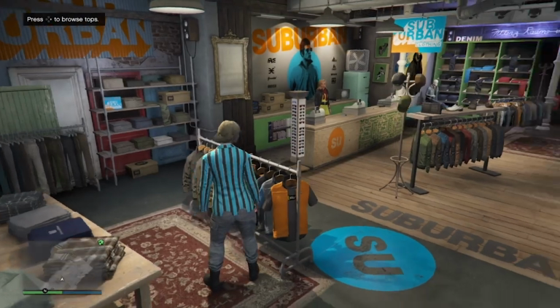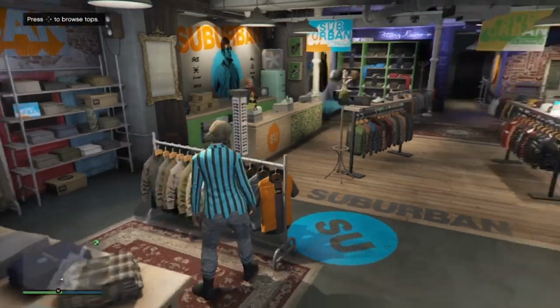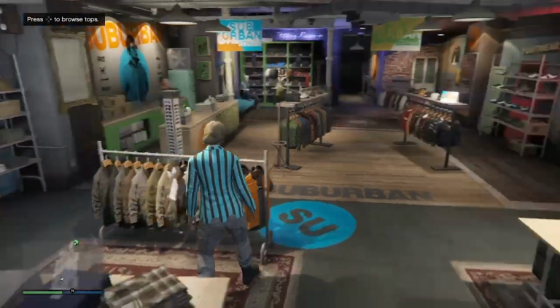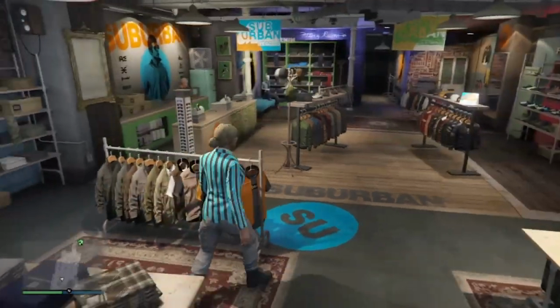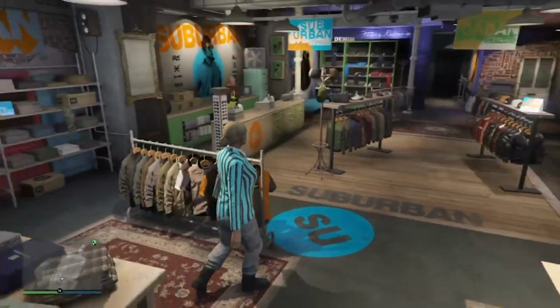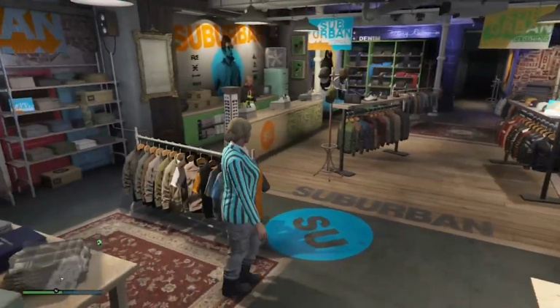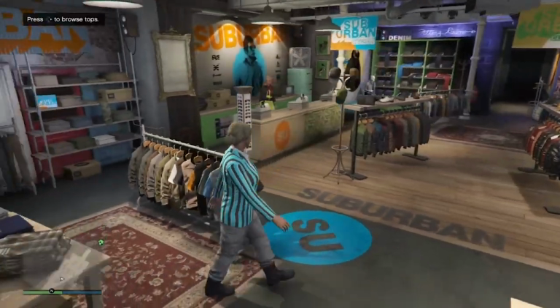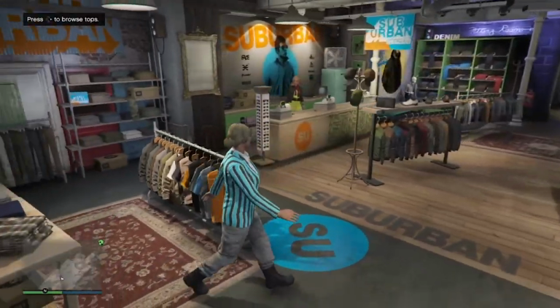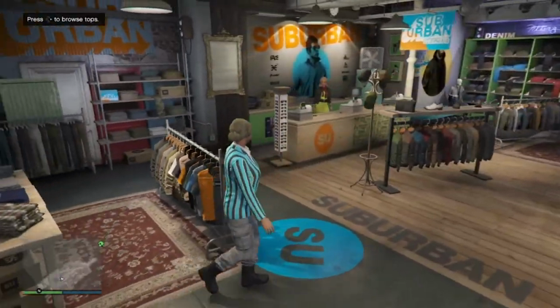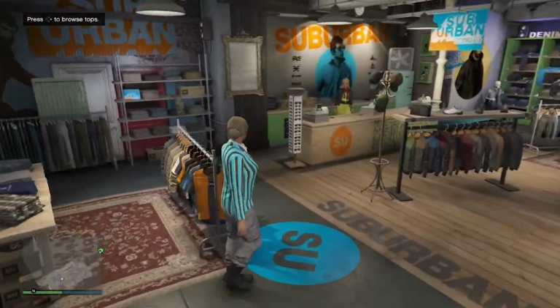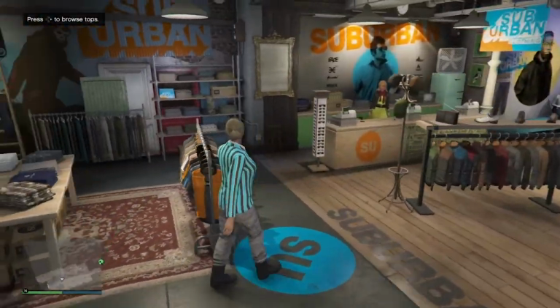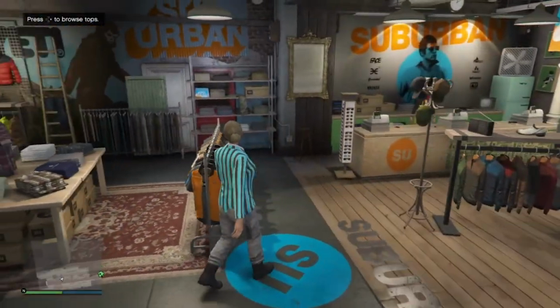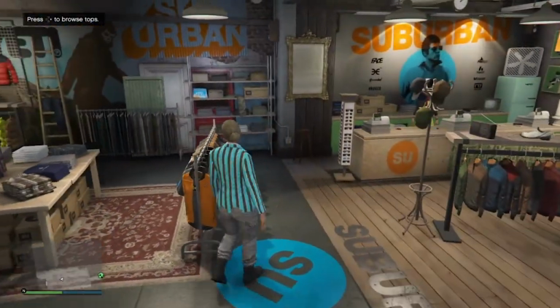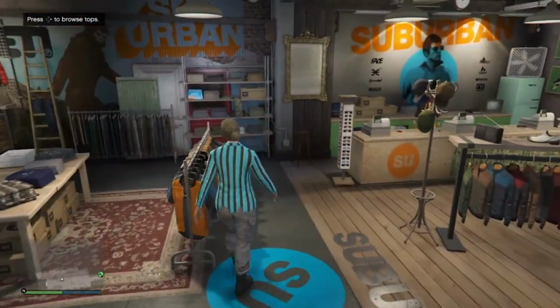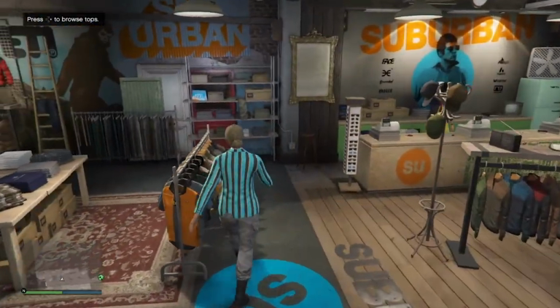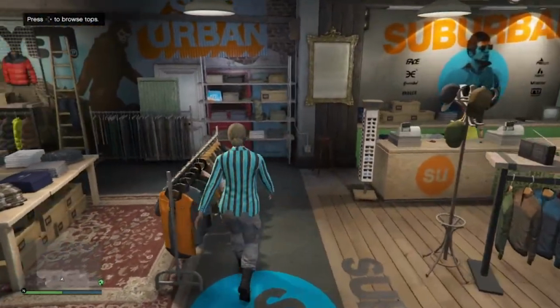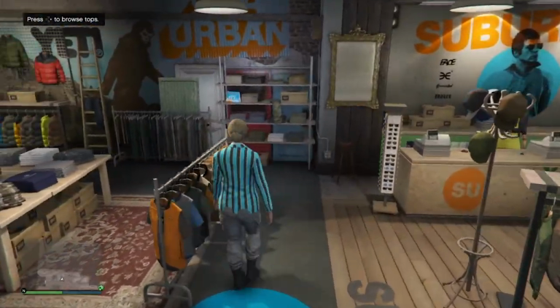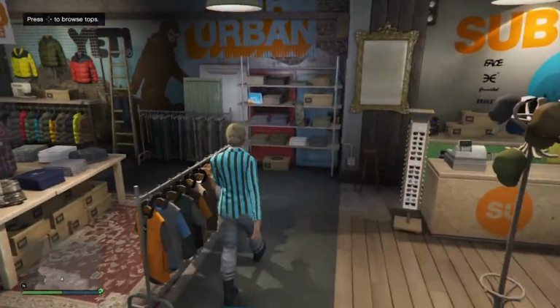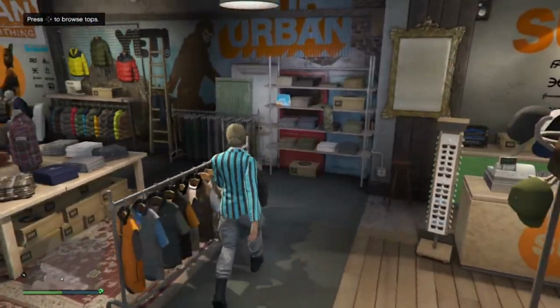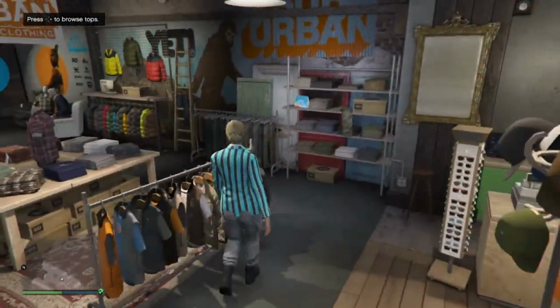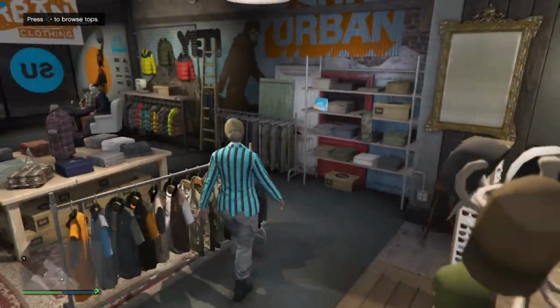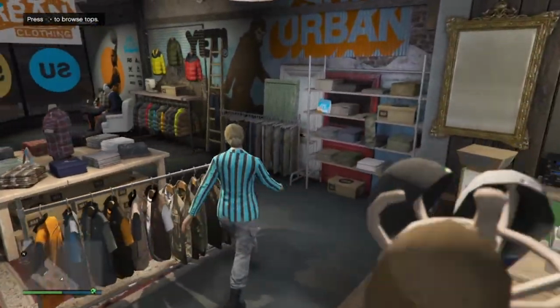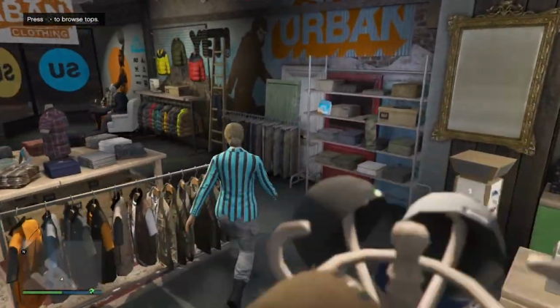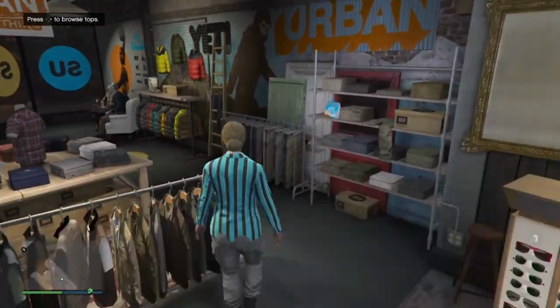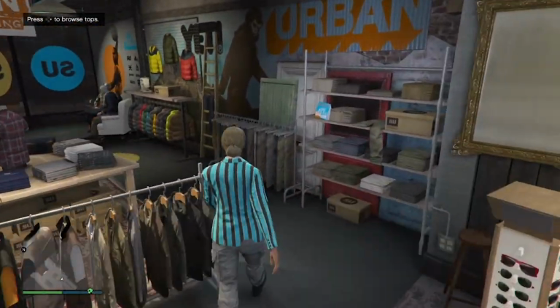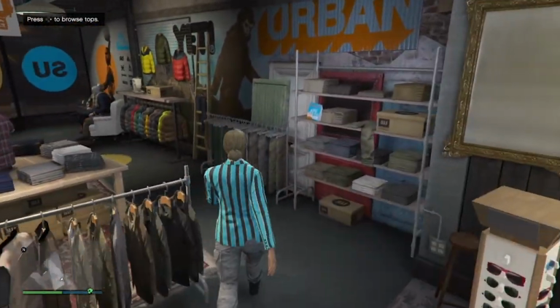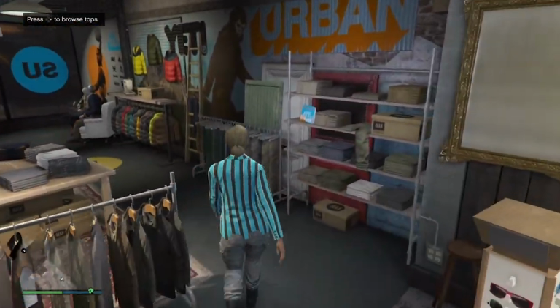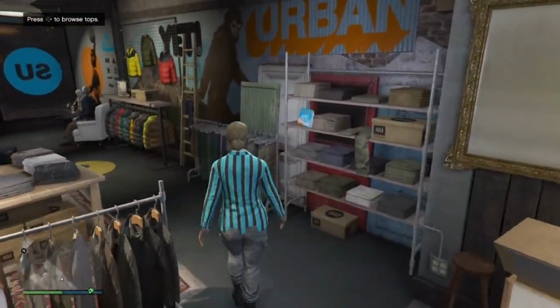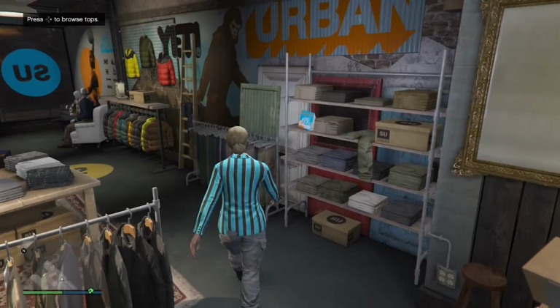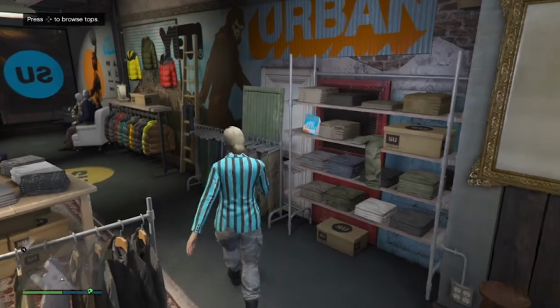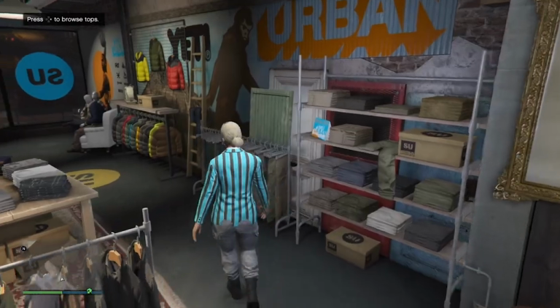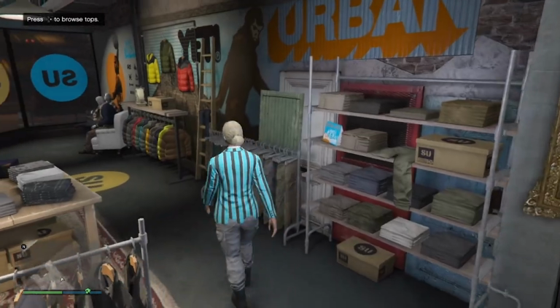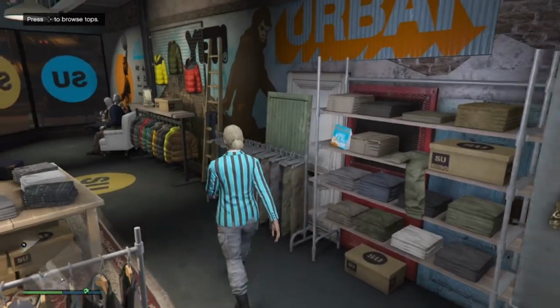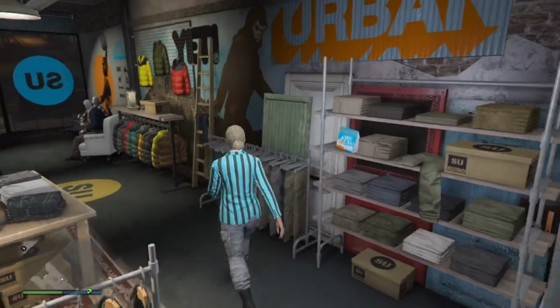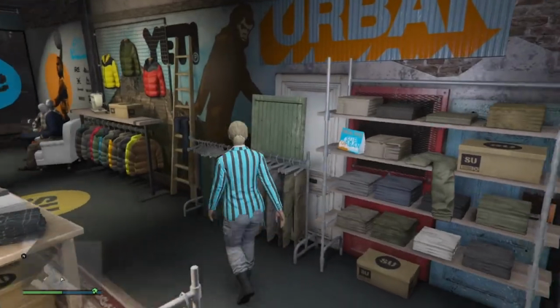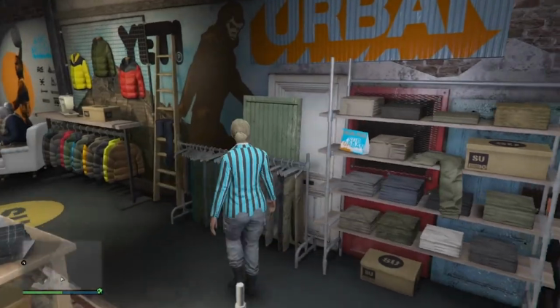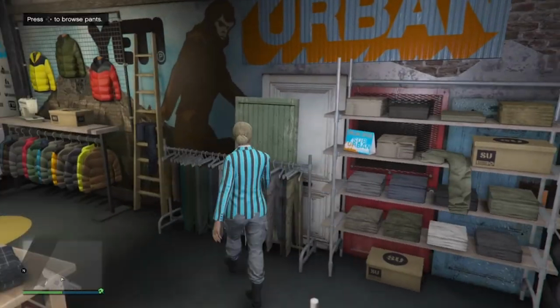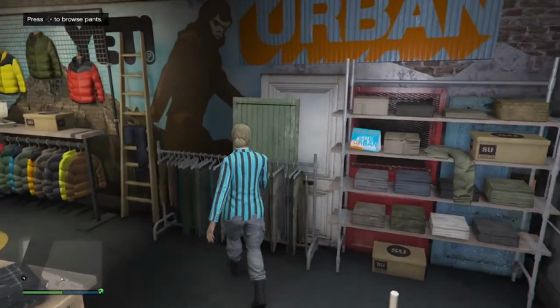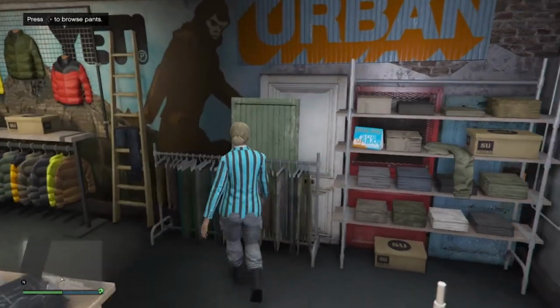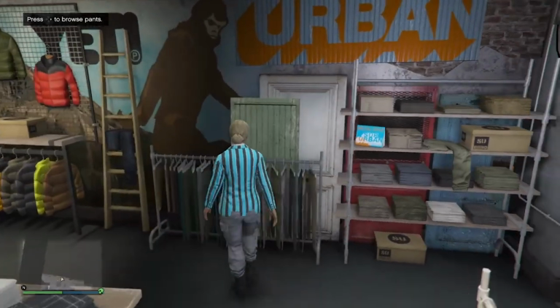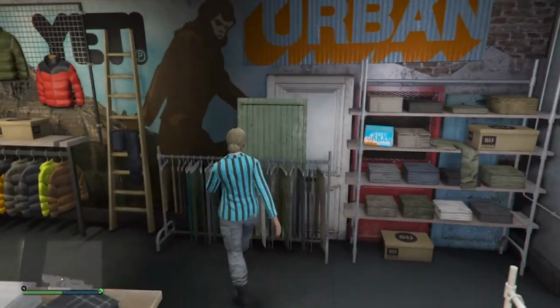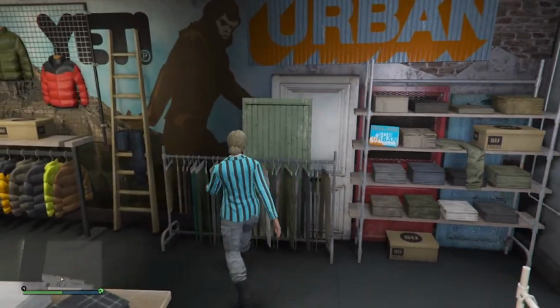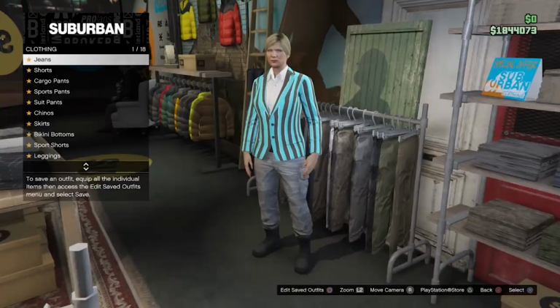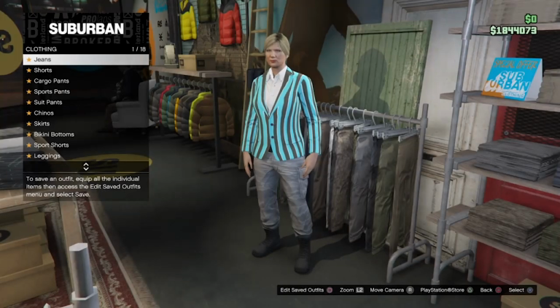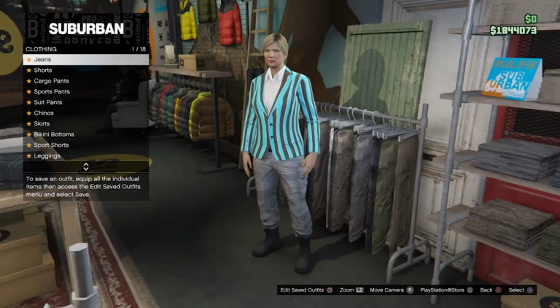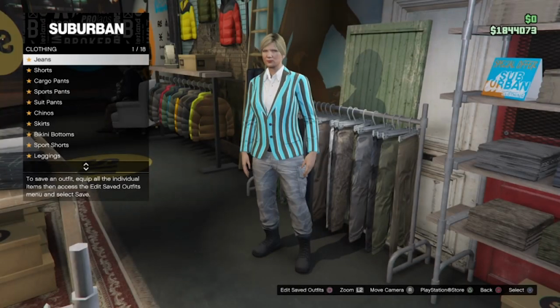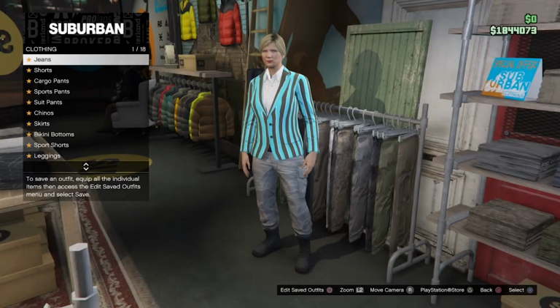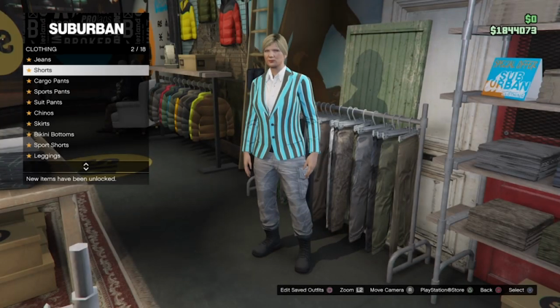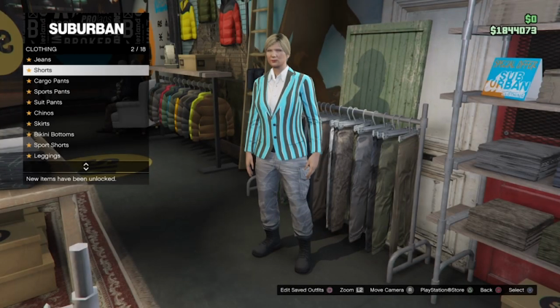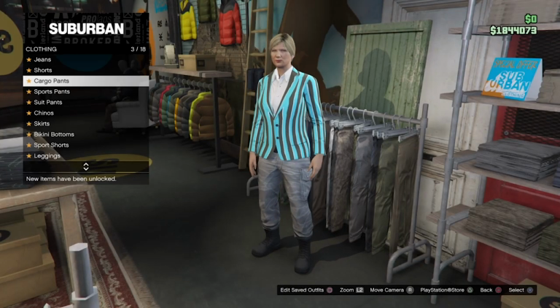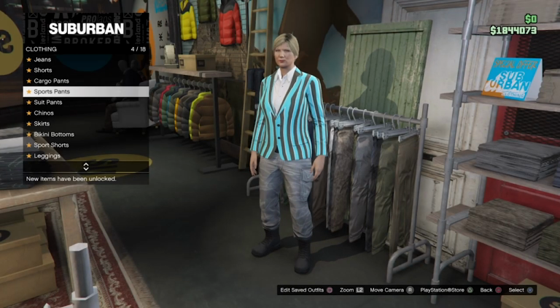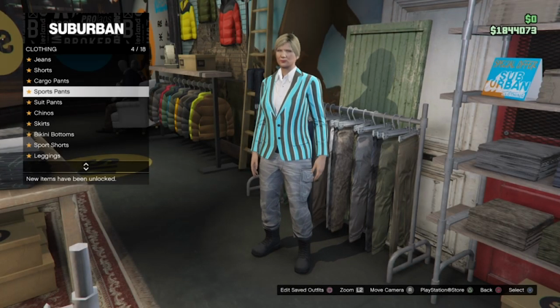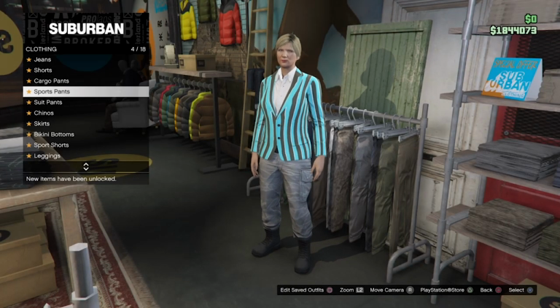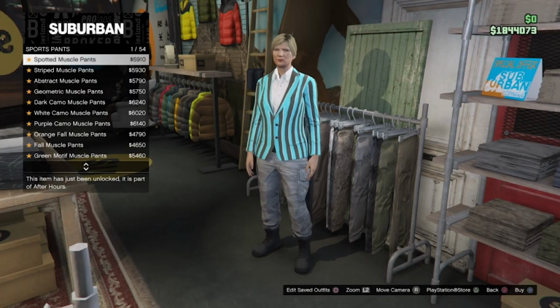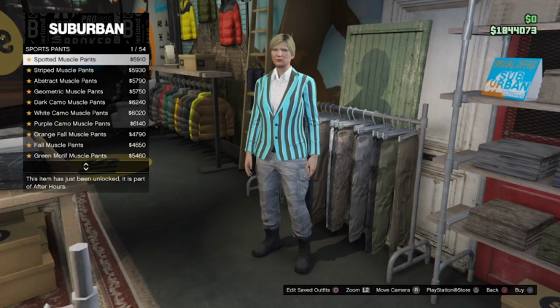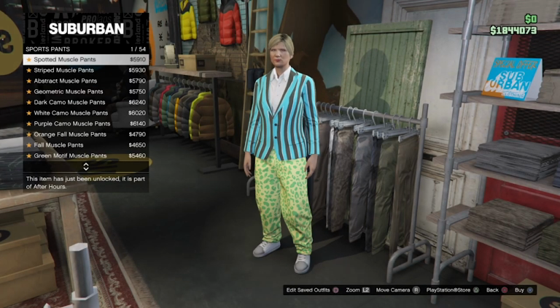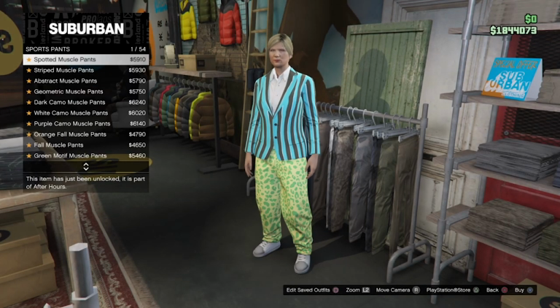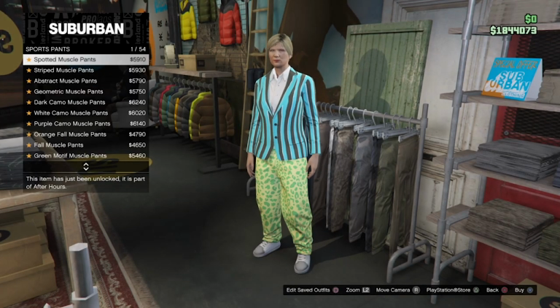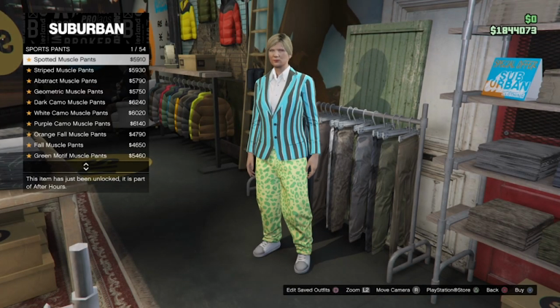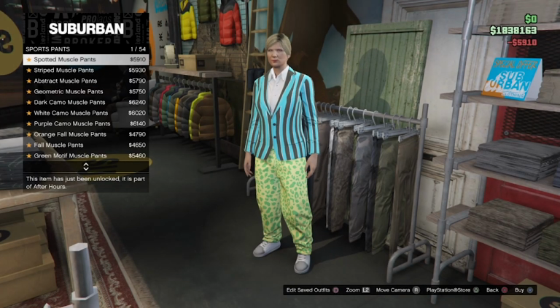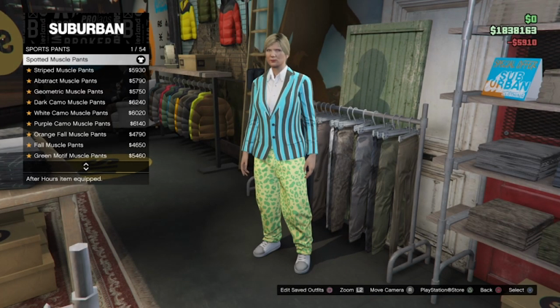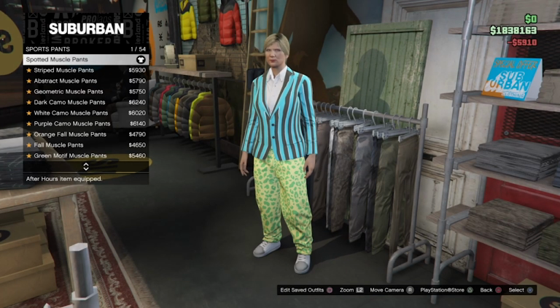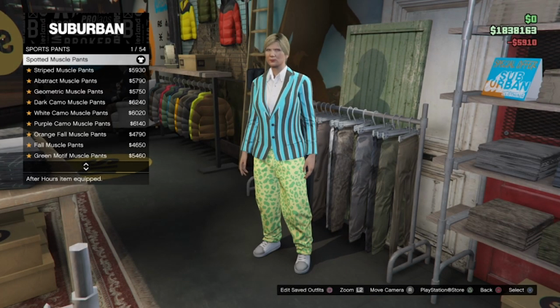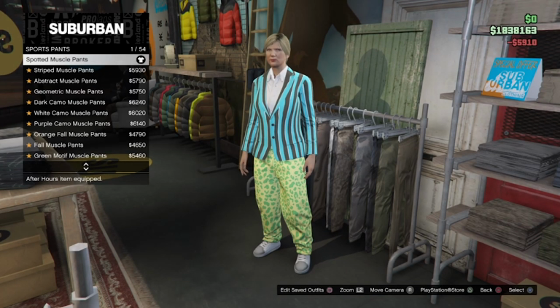Once you do have the top, head over to the pants section, scroll down to sports pants, and select the spotted muscle pants.